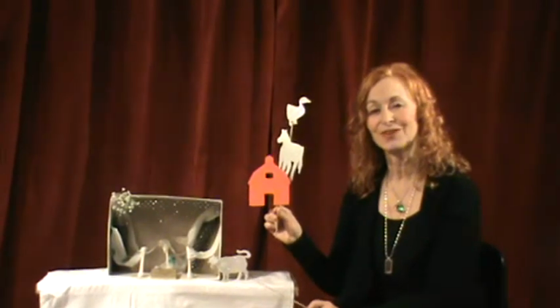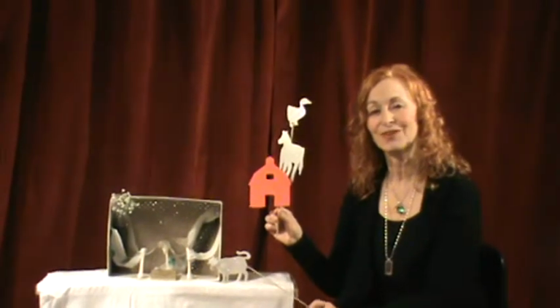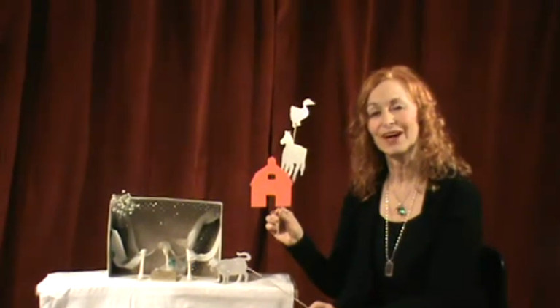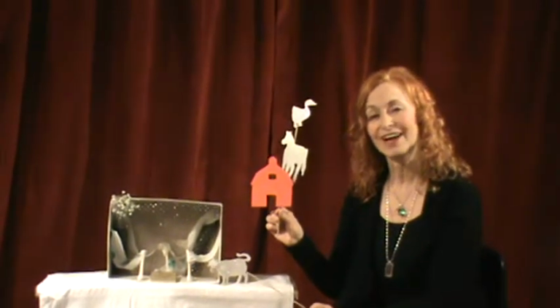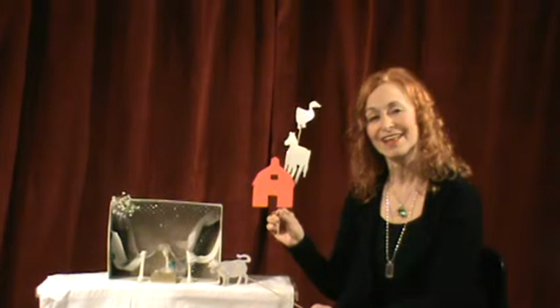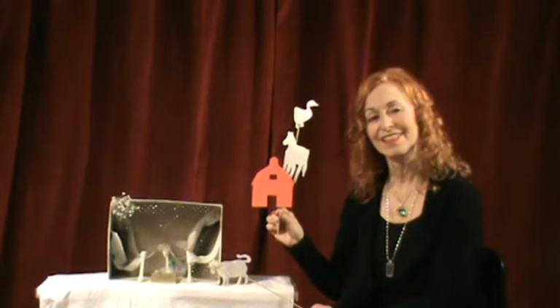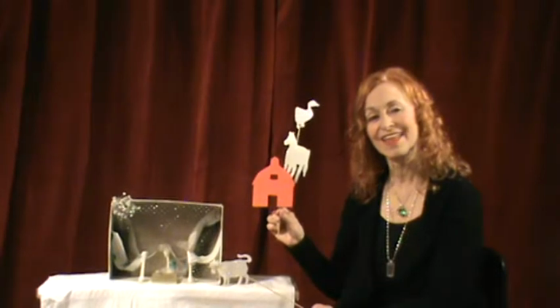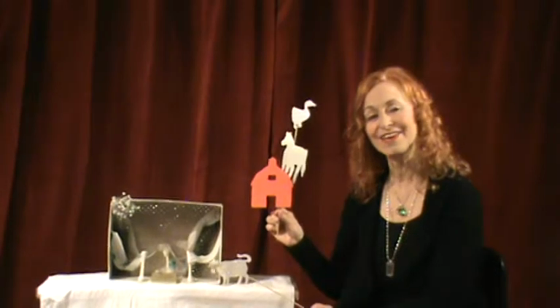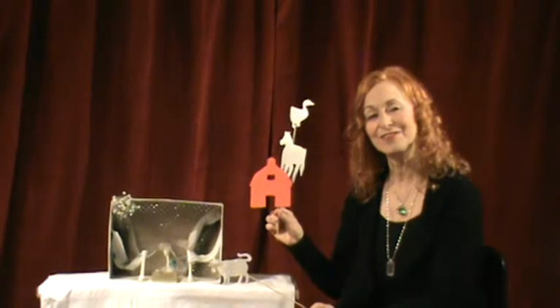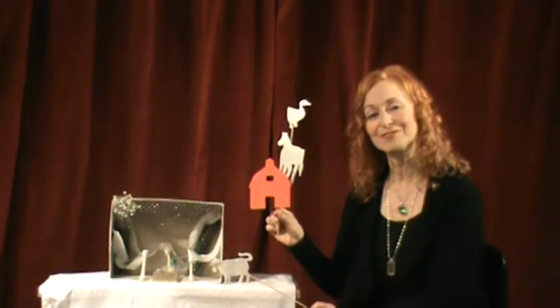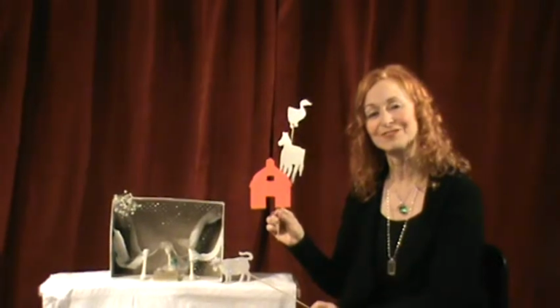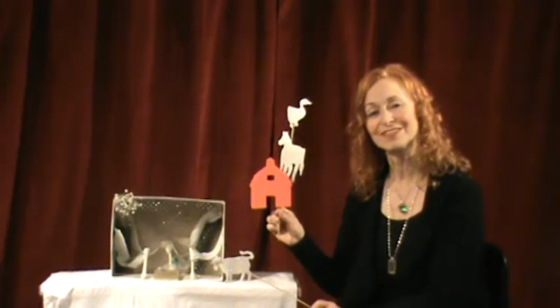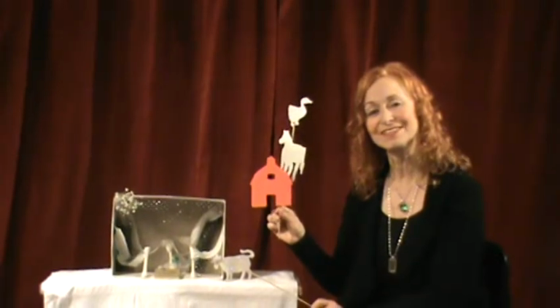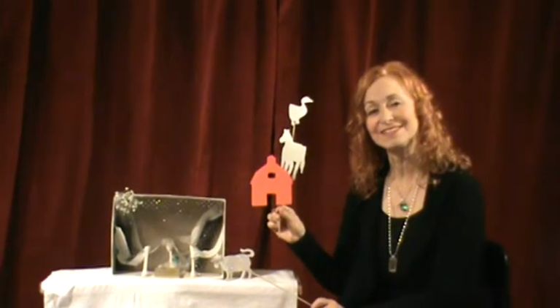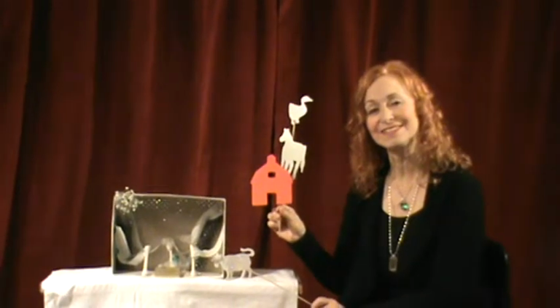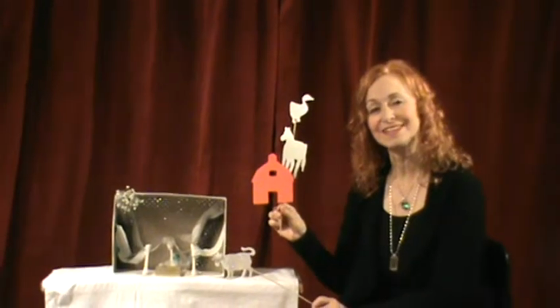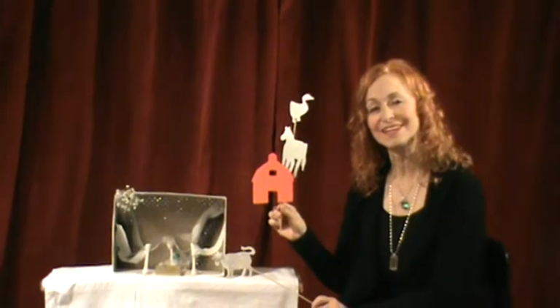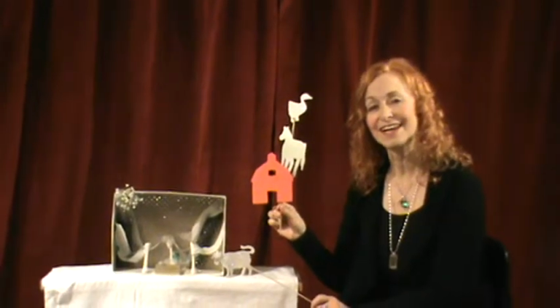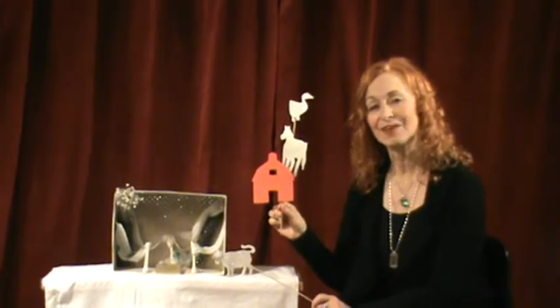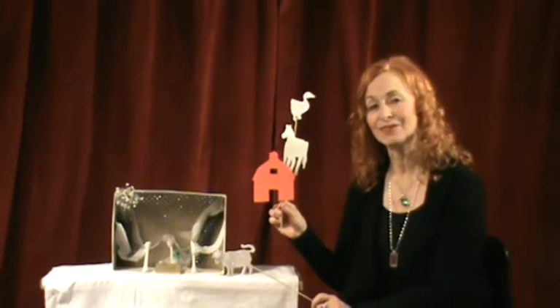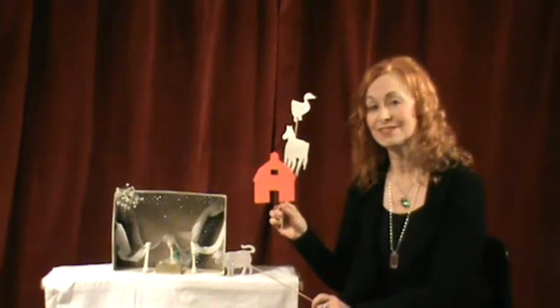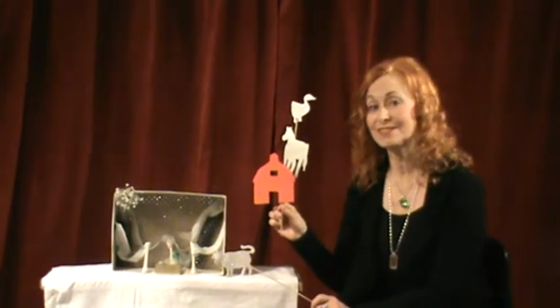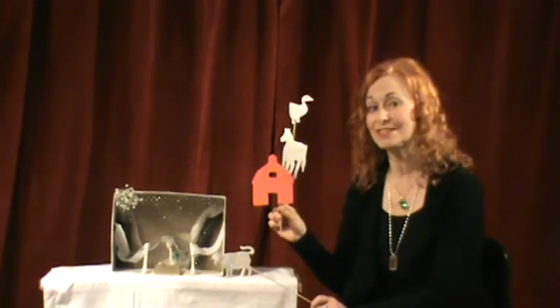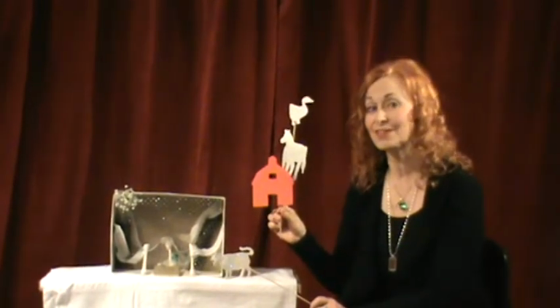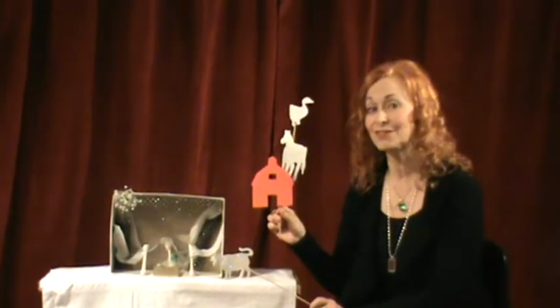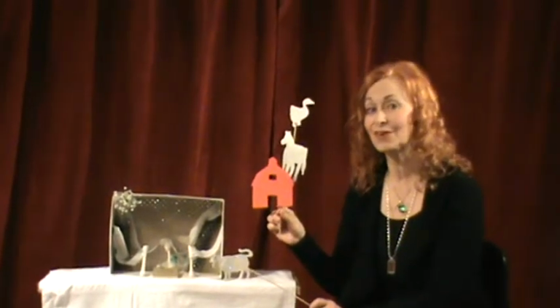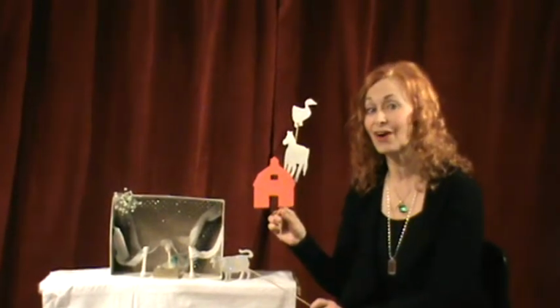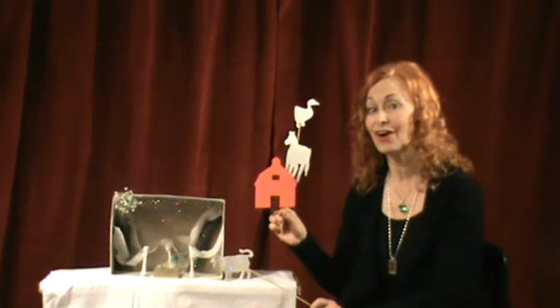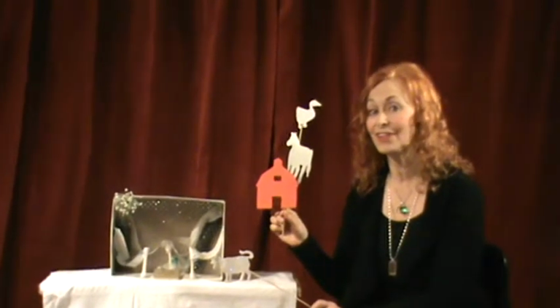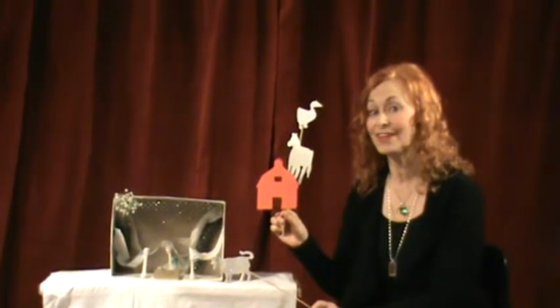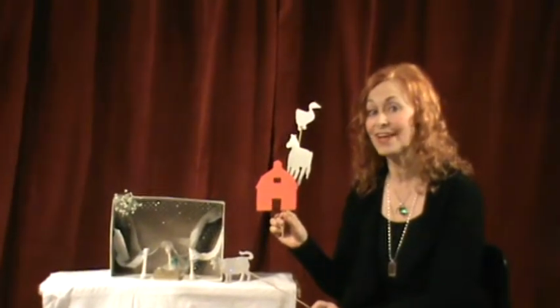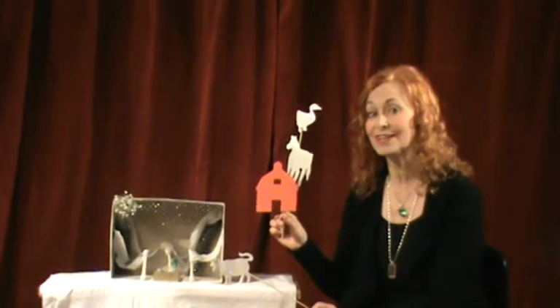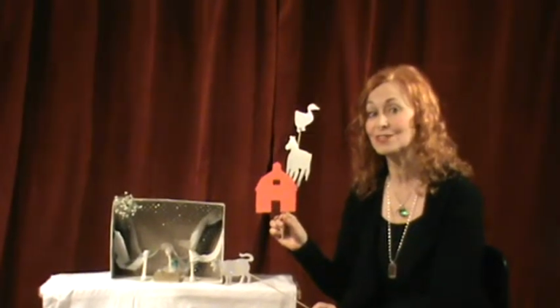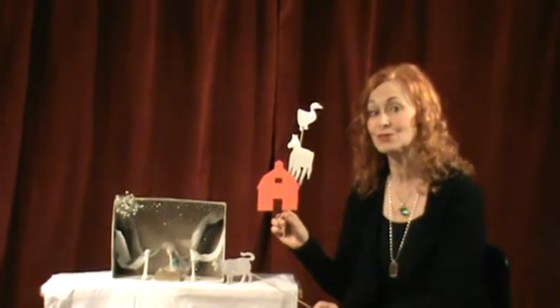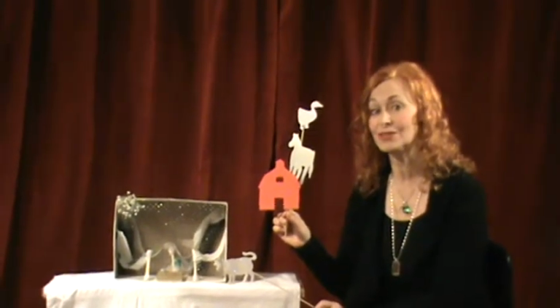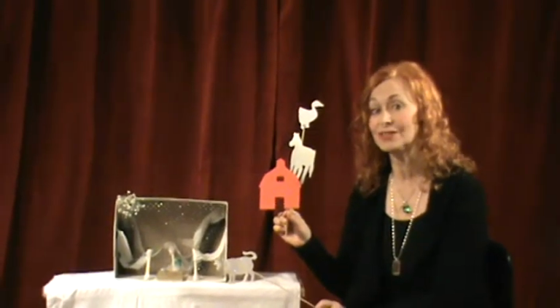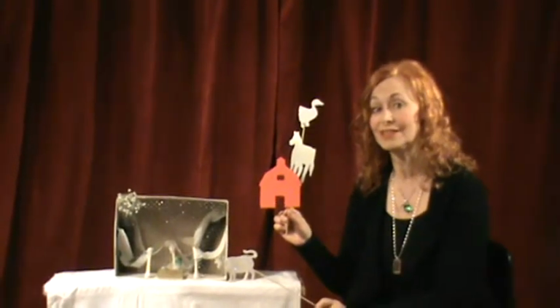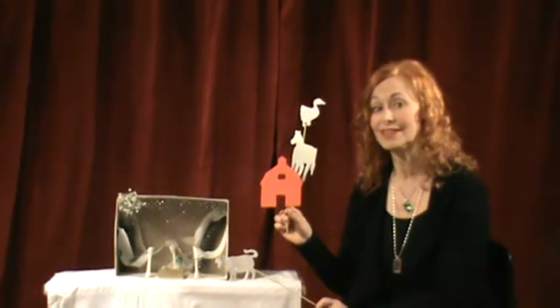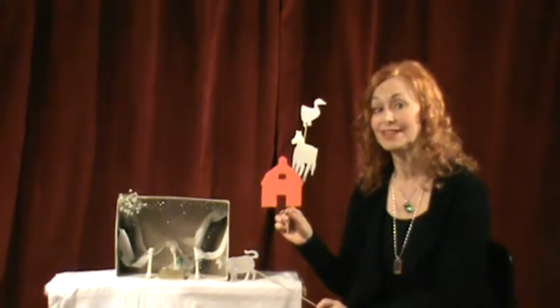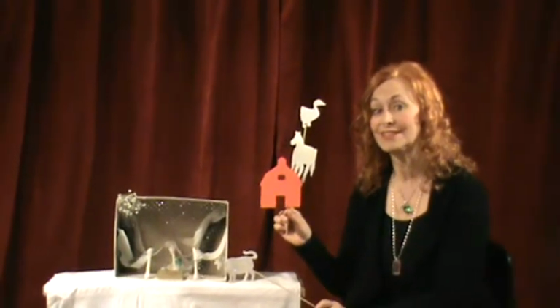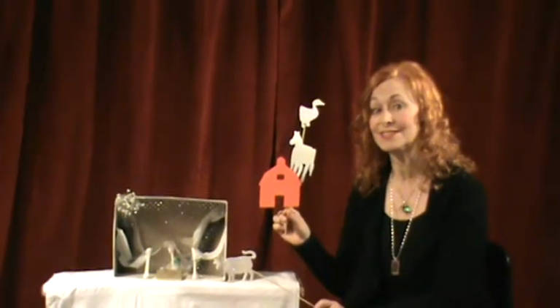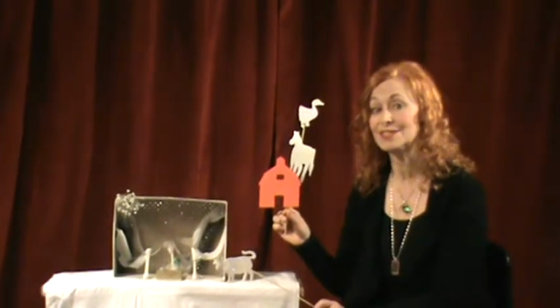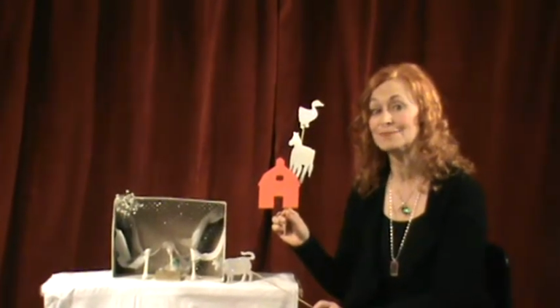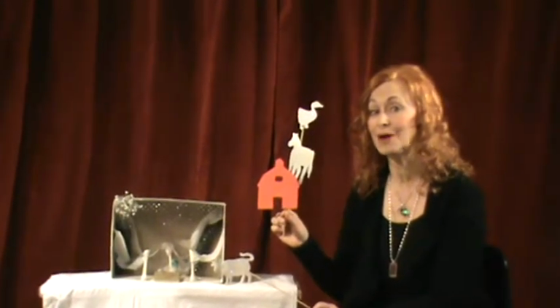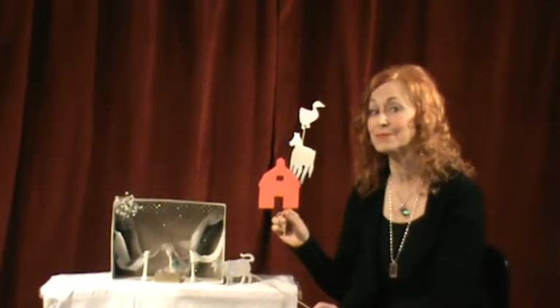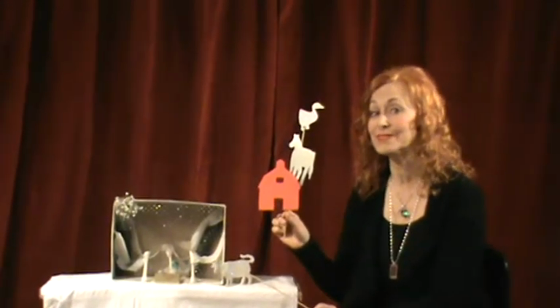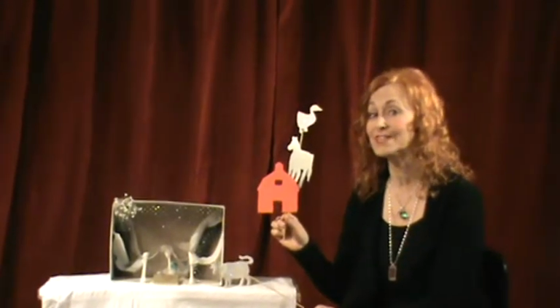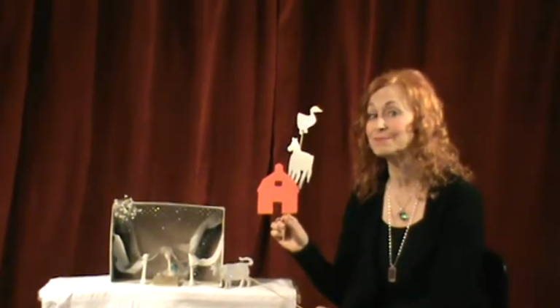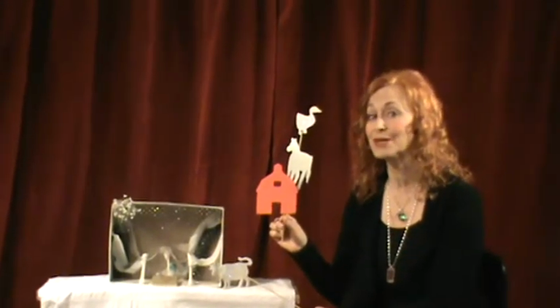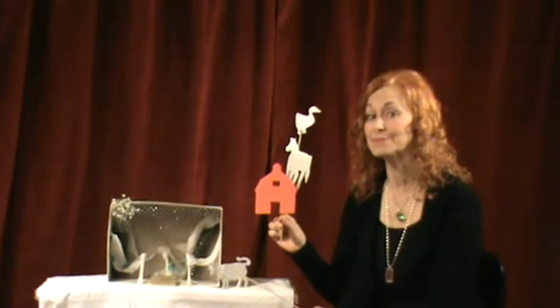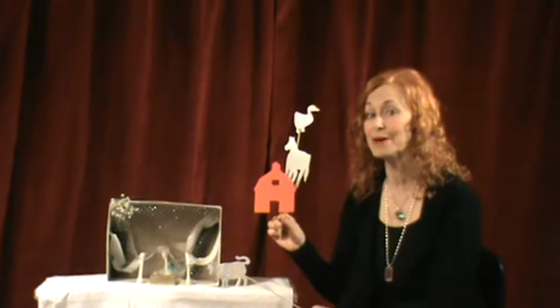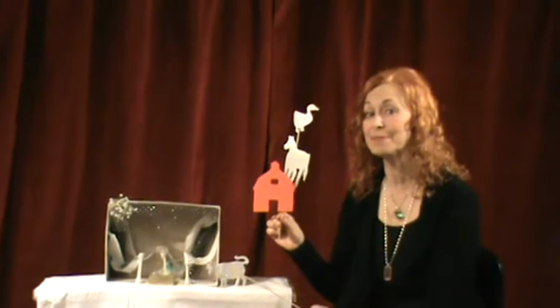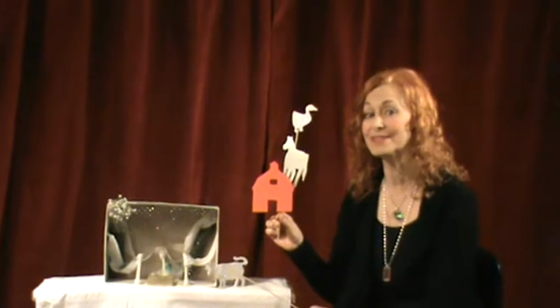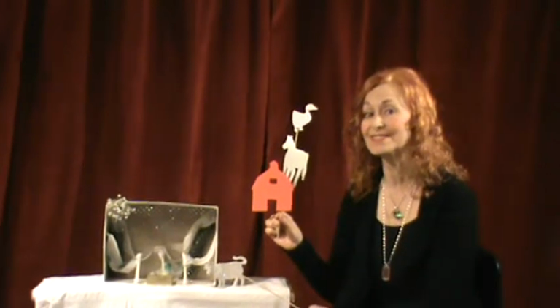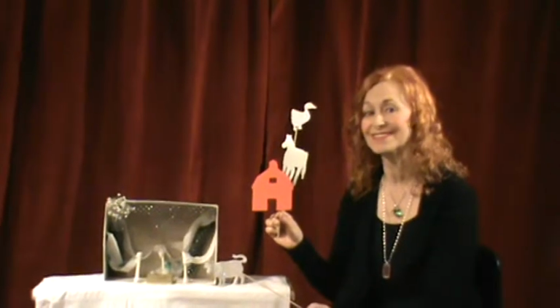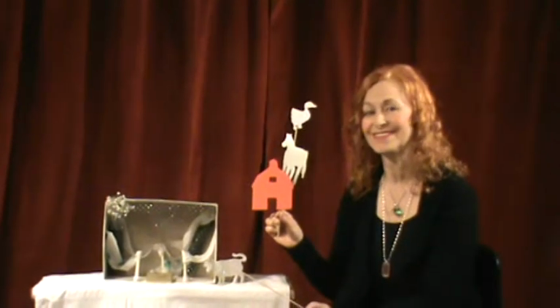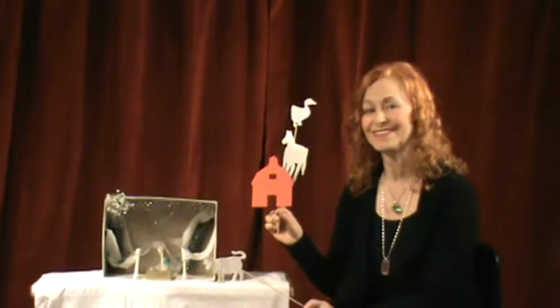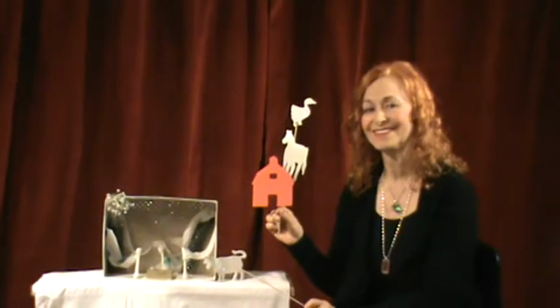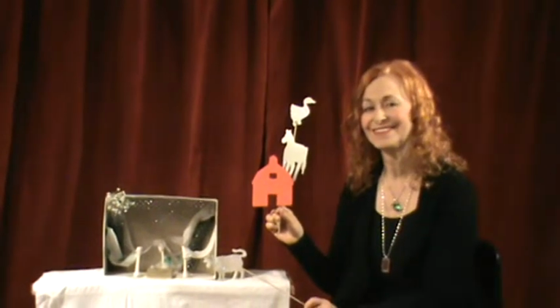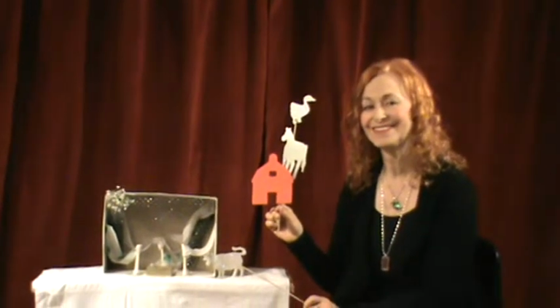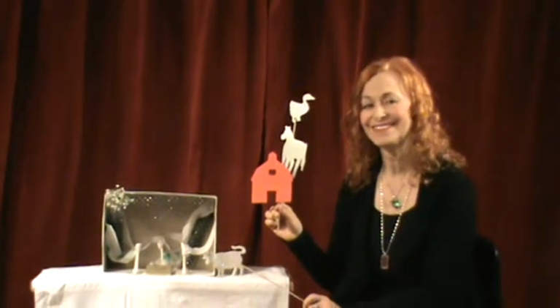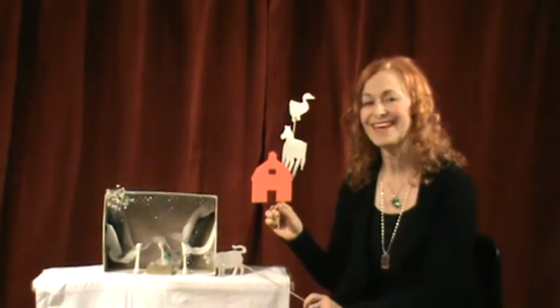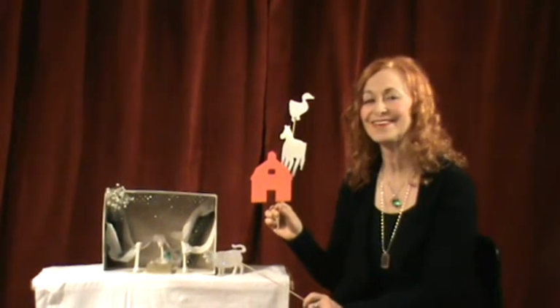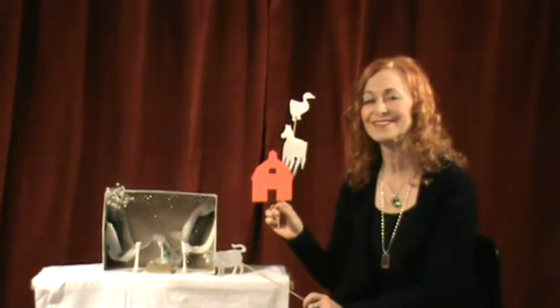So thank you for listening. We'll see you on the next one. This is Moms Kids Plus Puppets. Thank you.